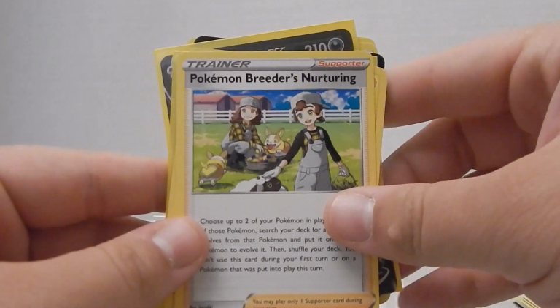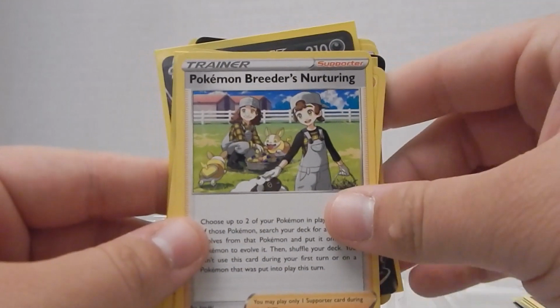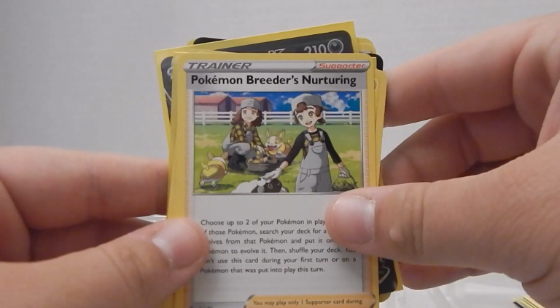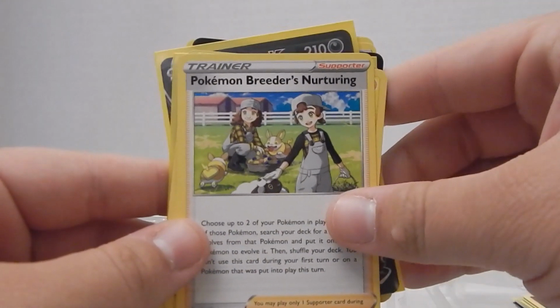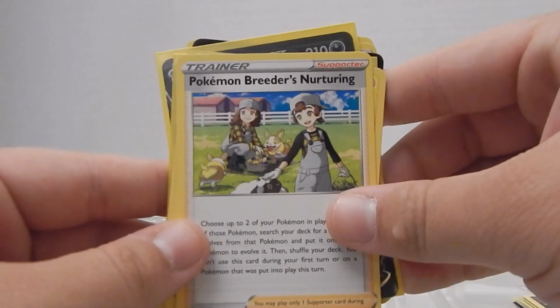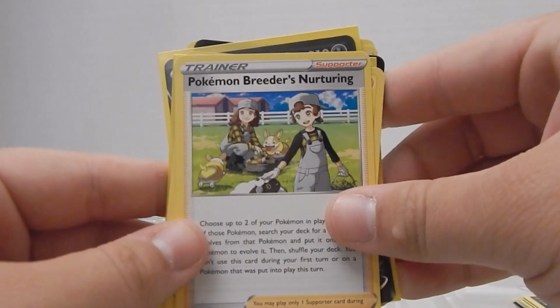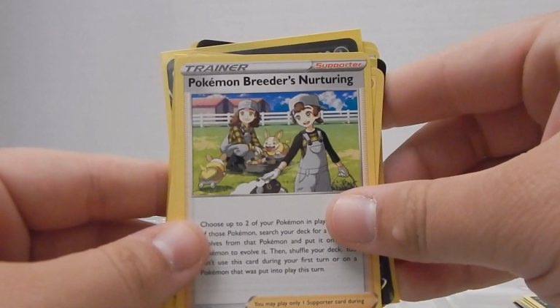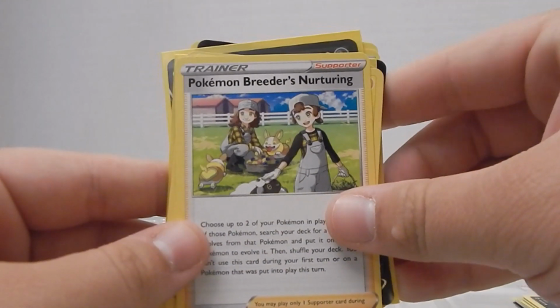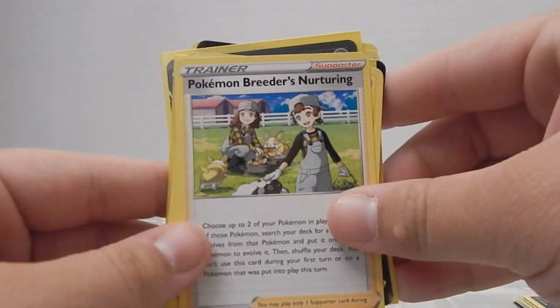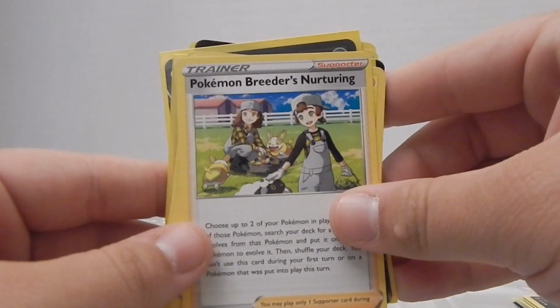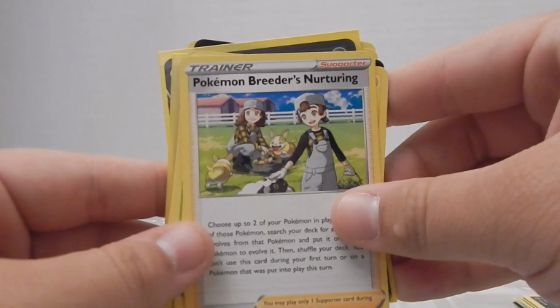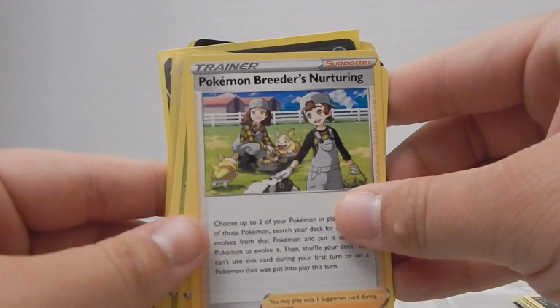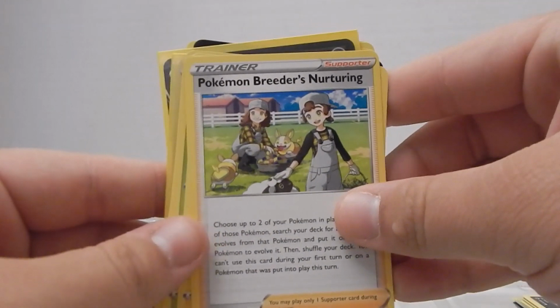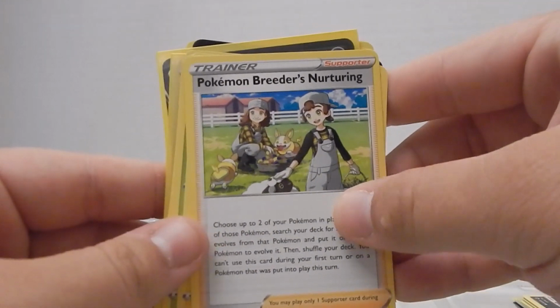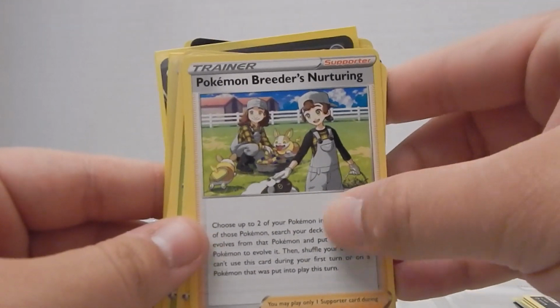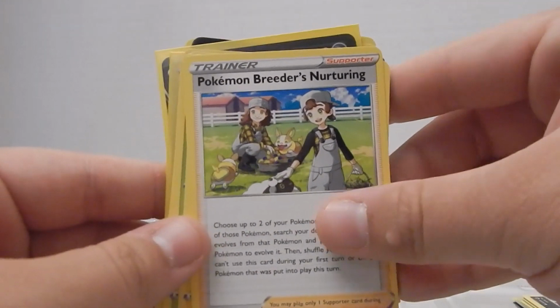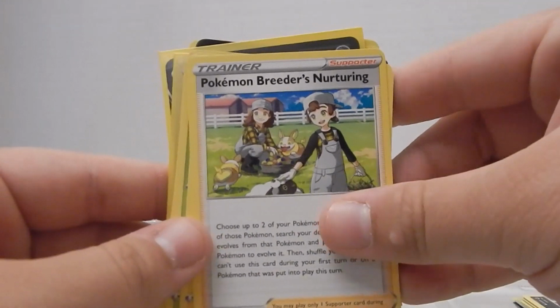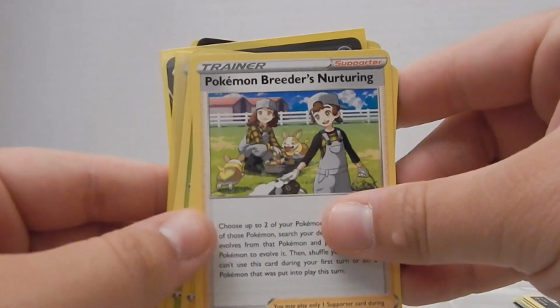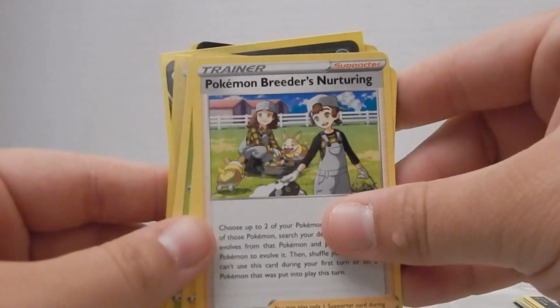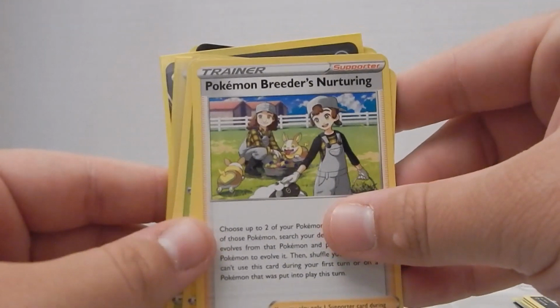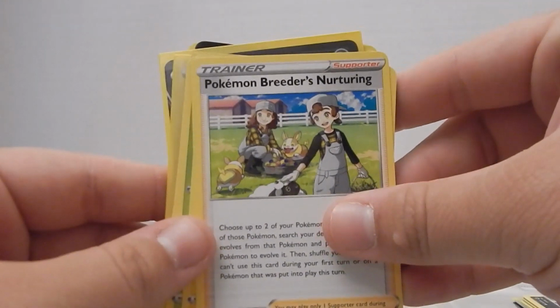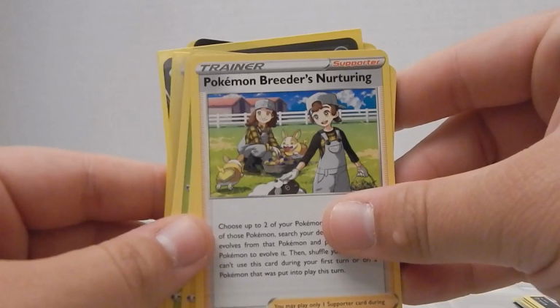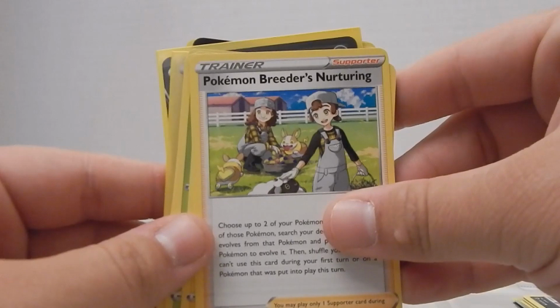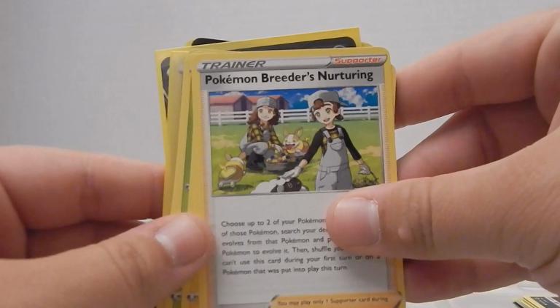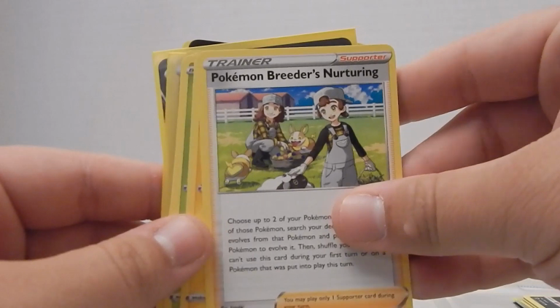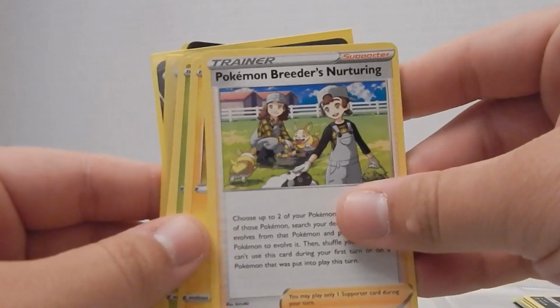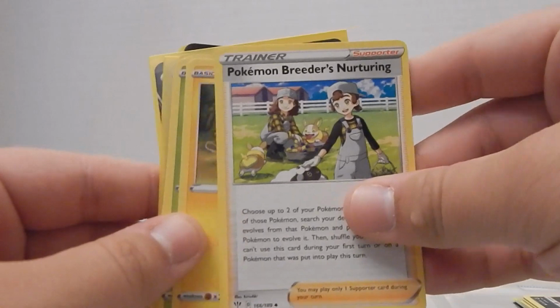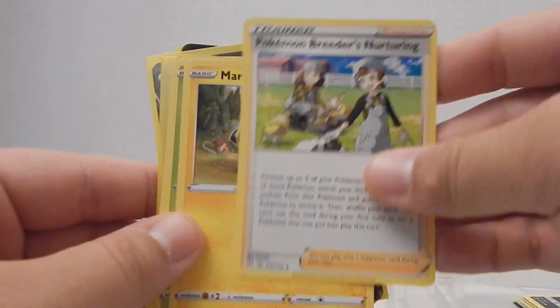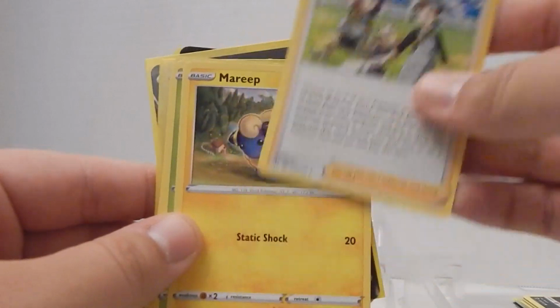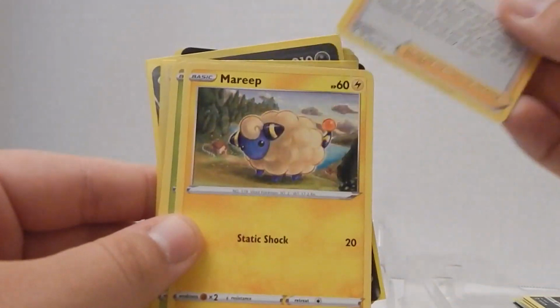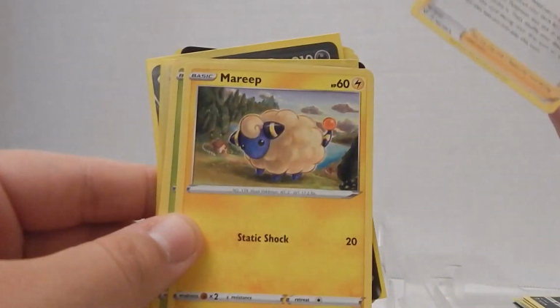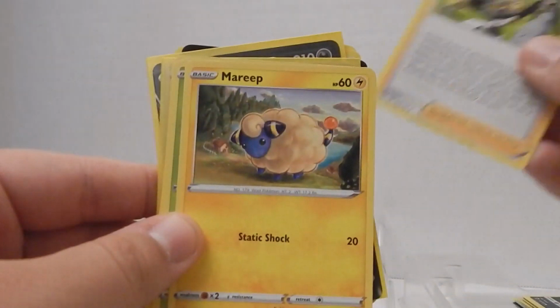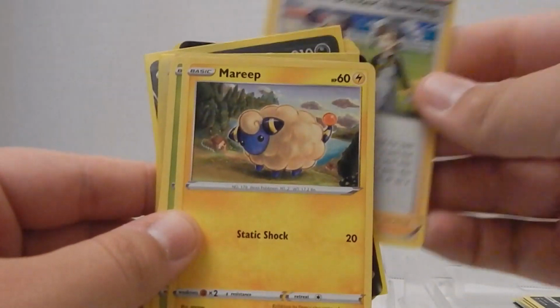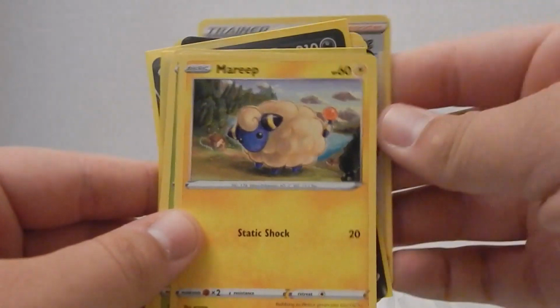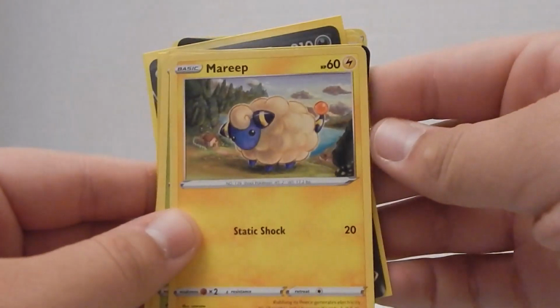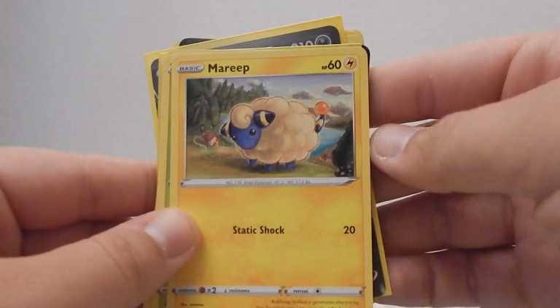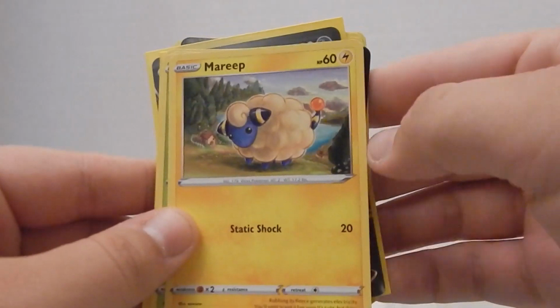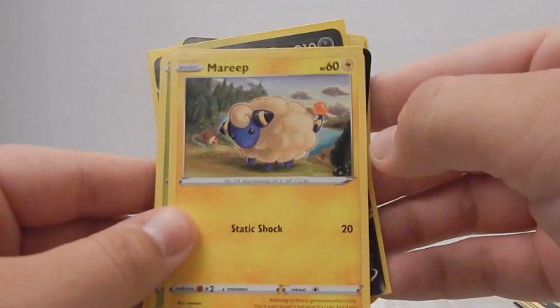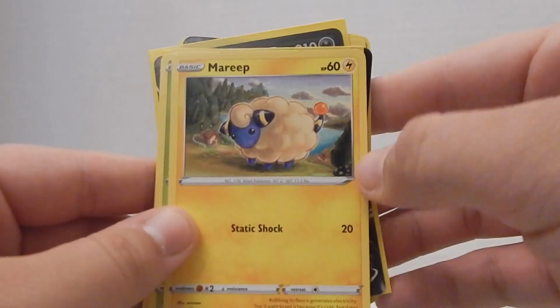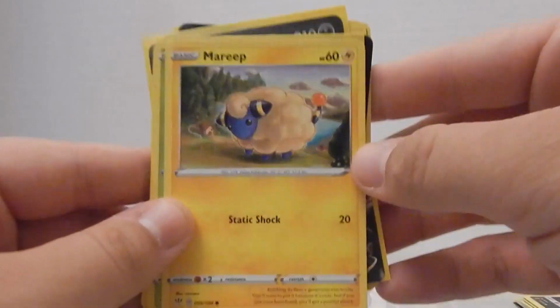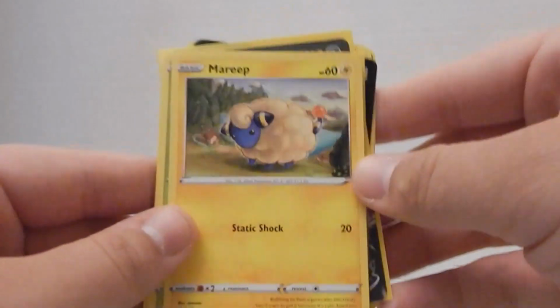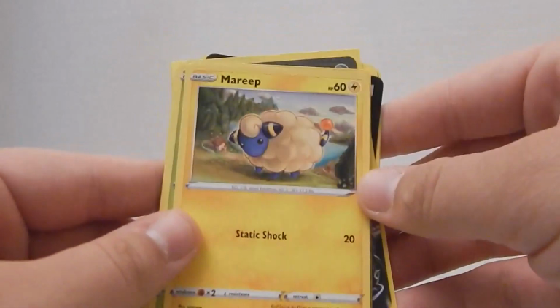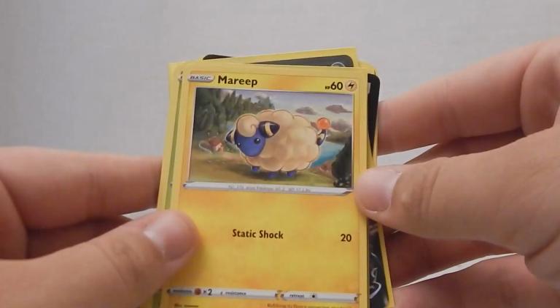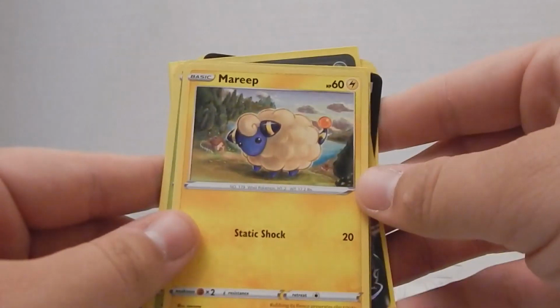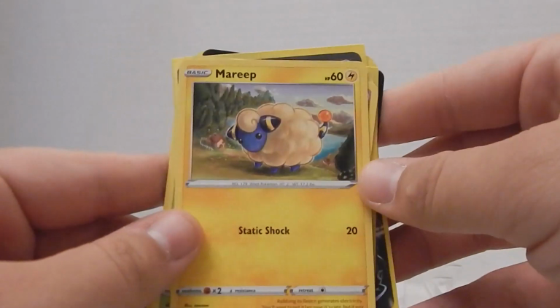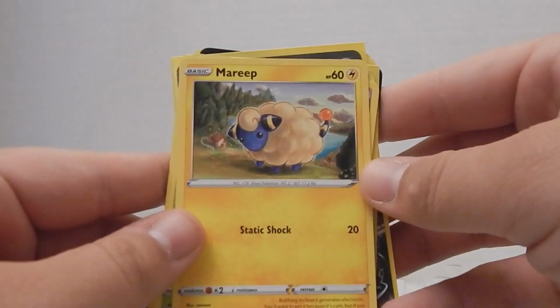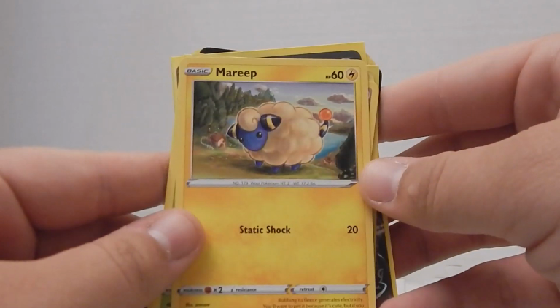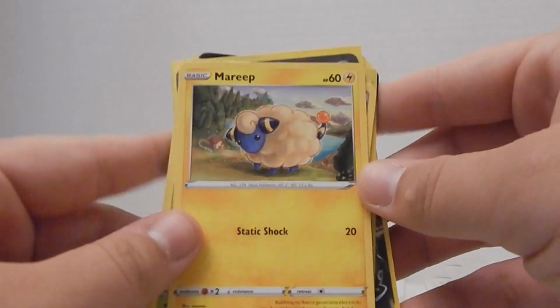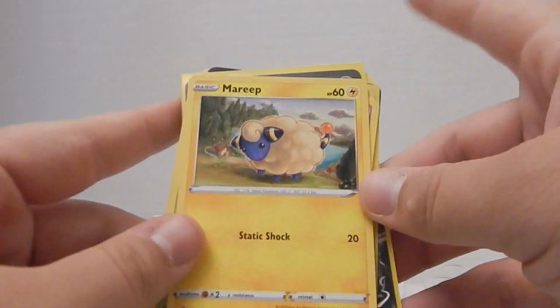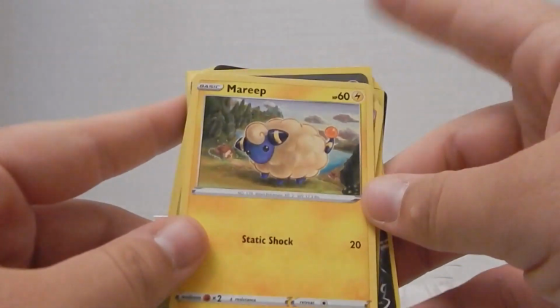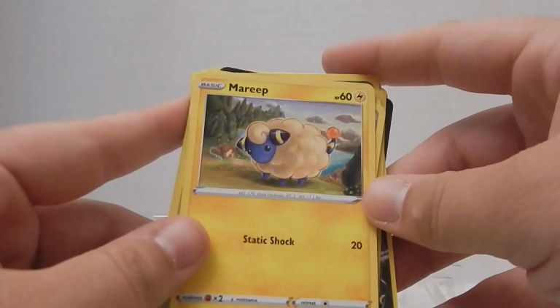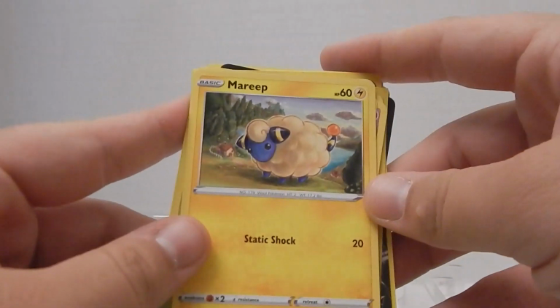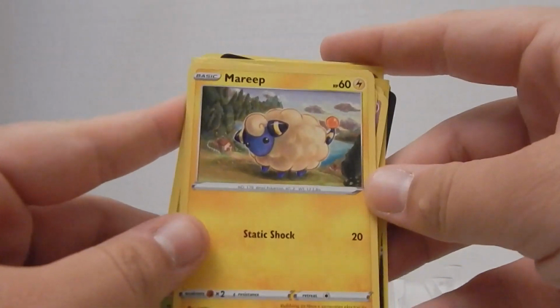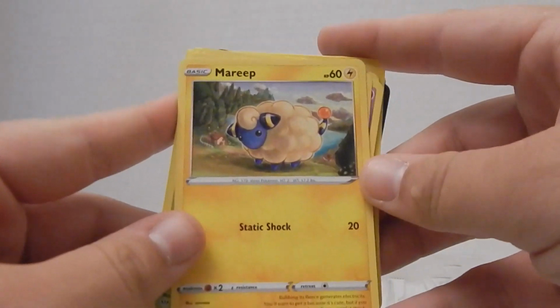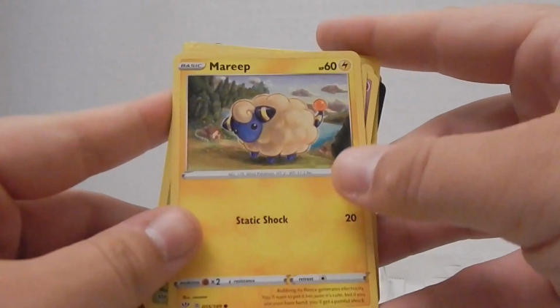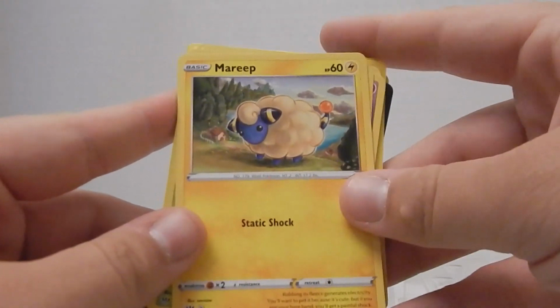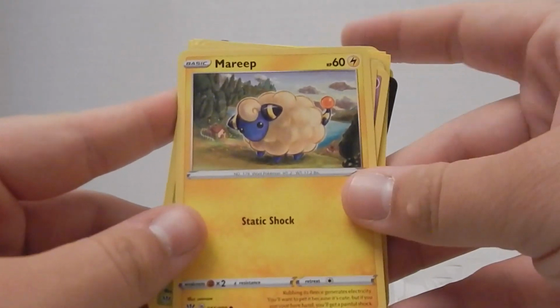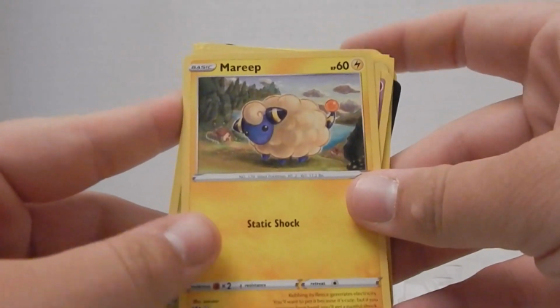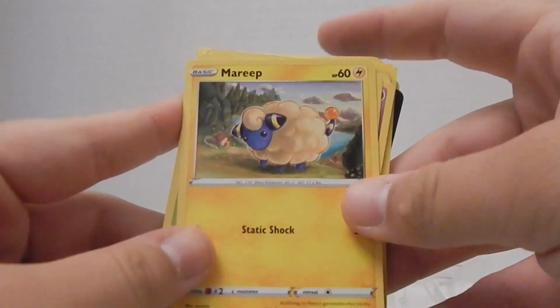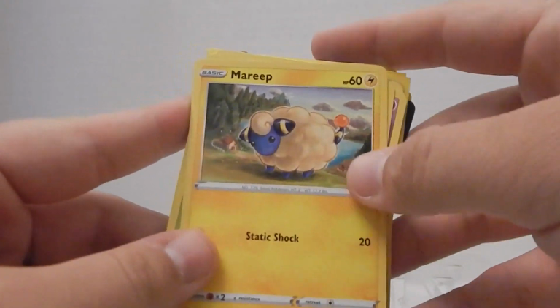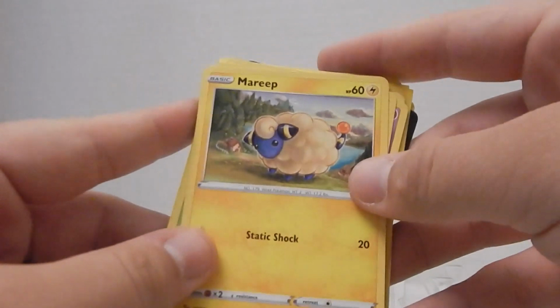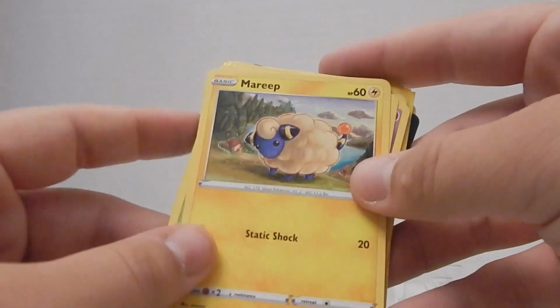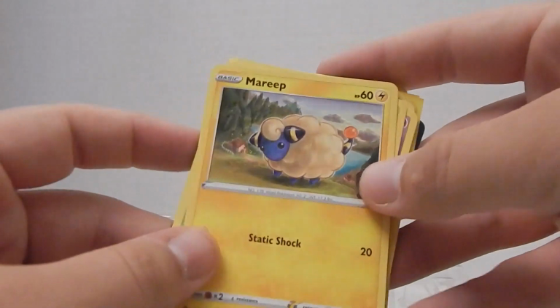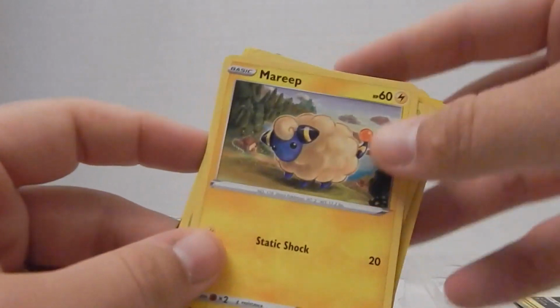We also got Pokemon Breeder's Nurturing non-holographic, and then we're back to the beginning of the pack.